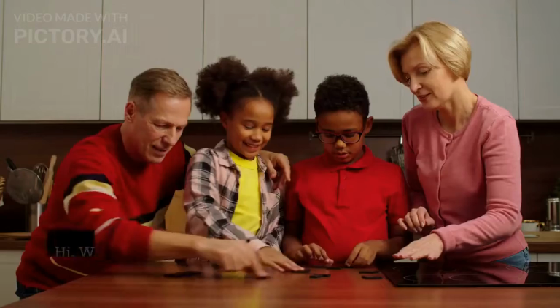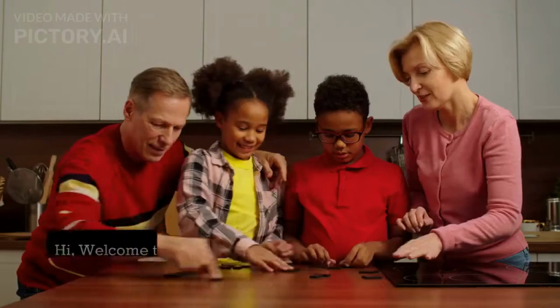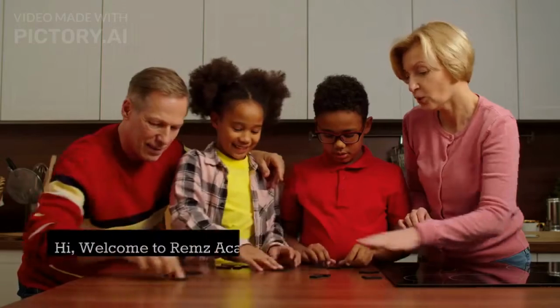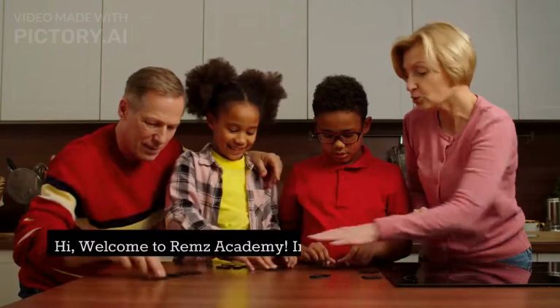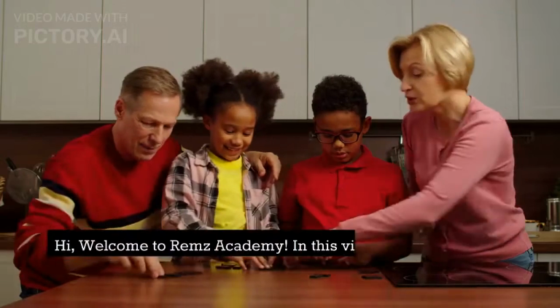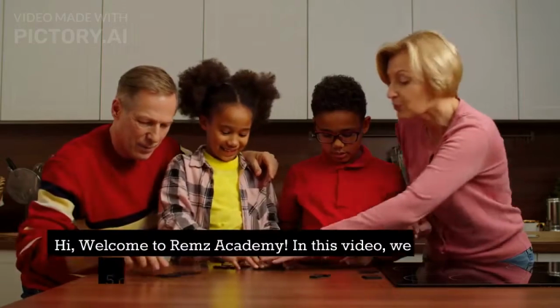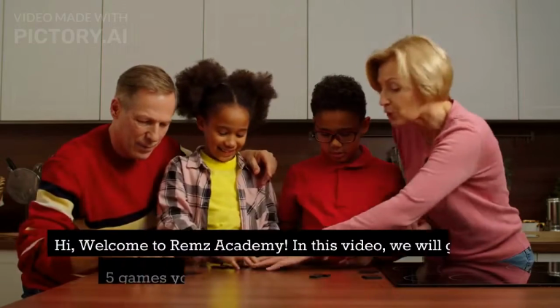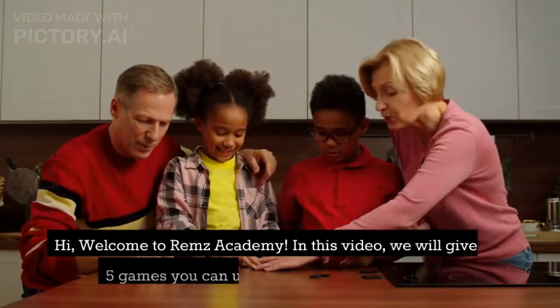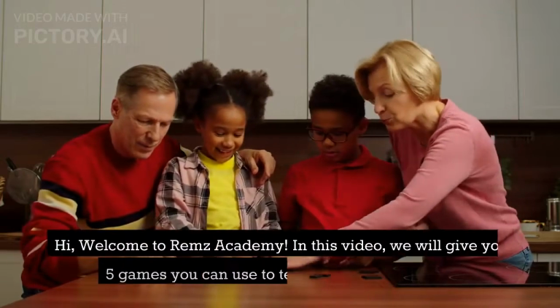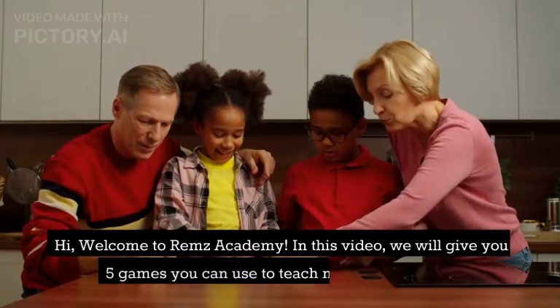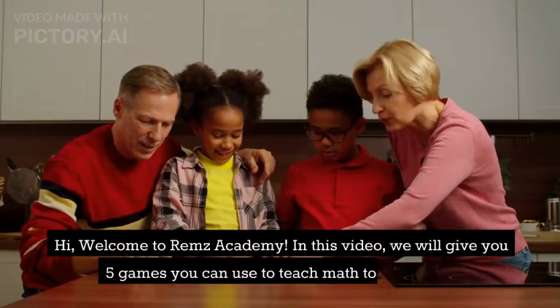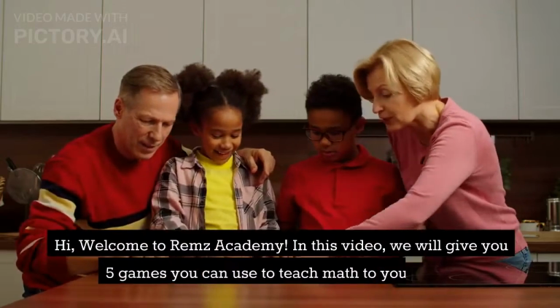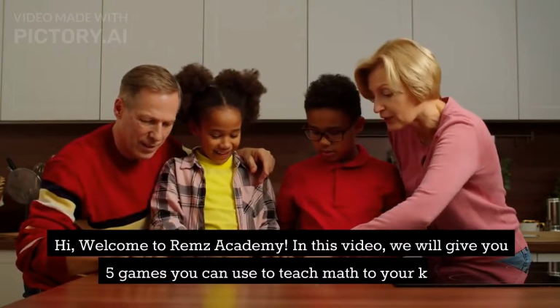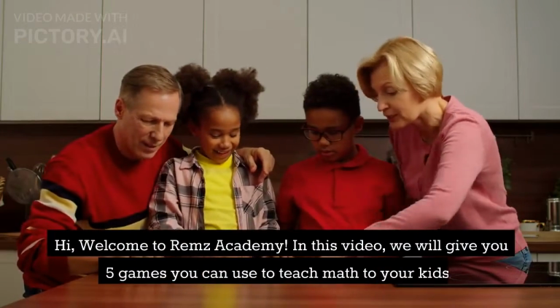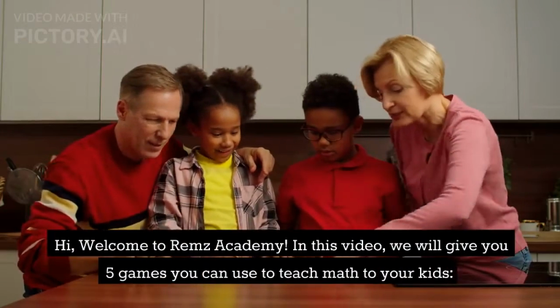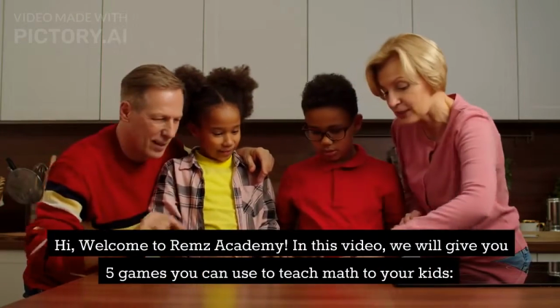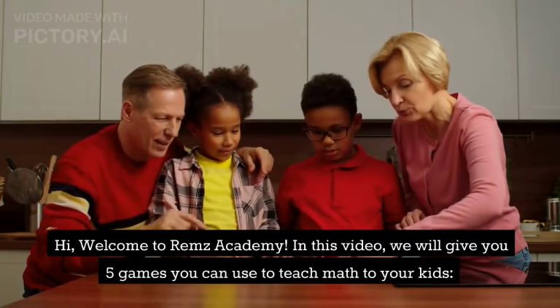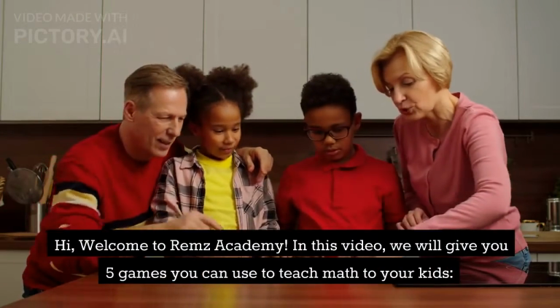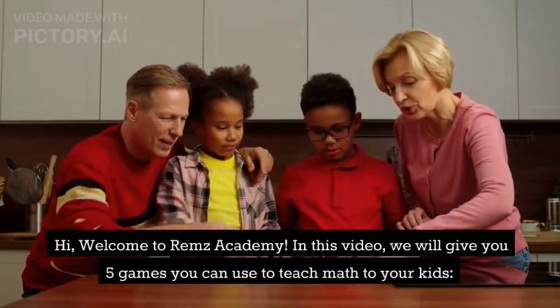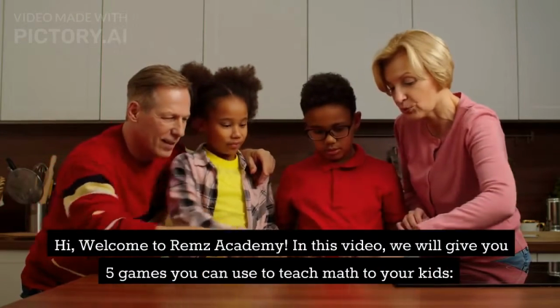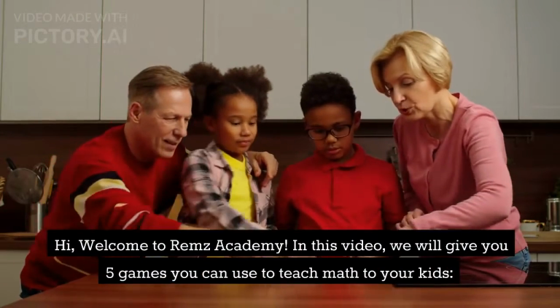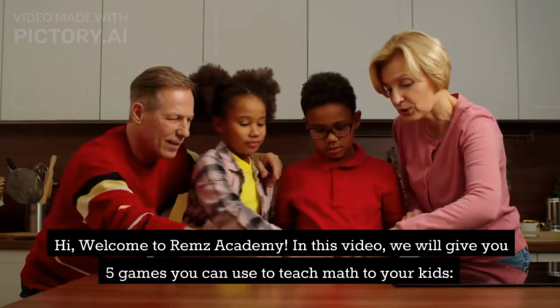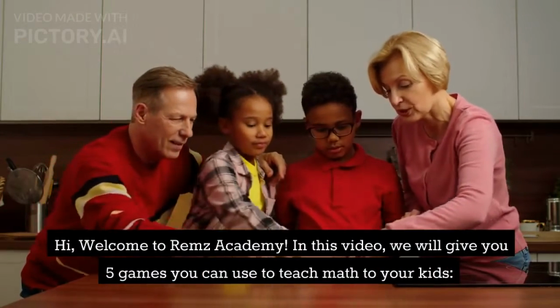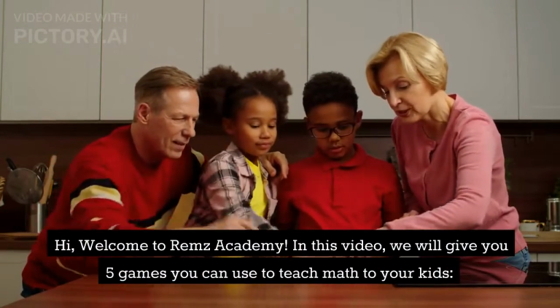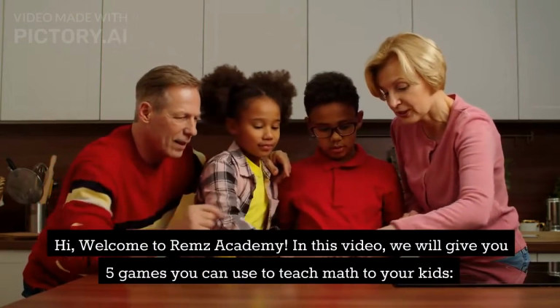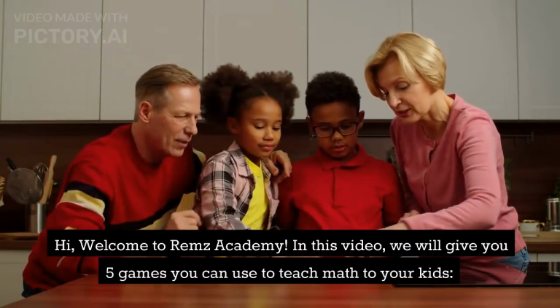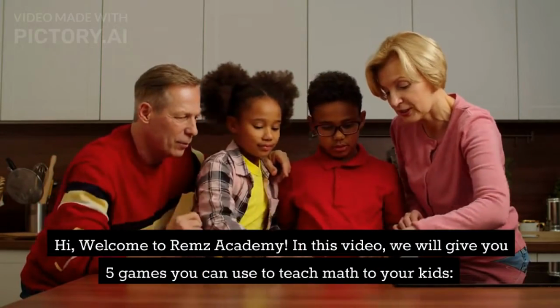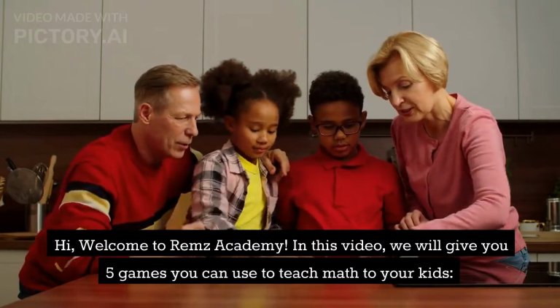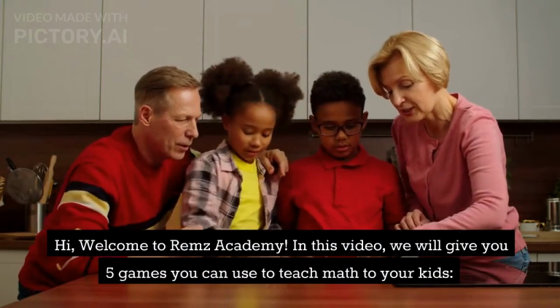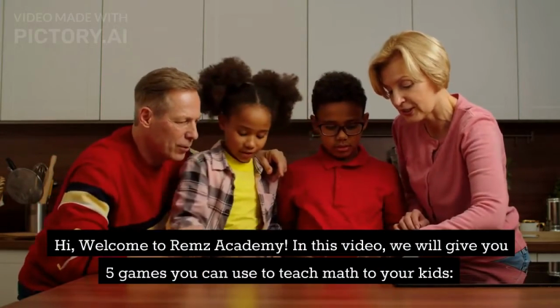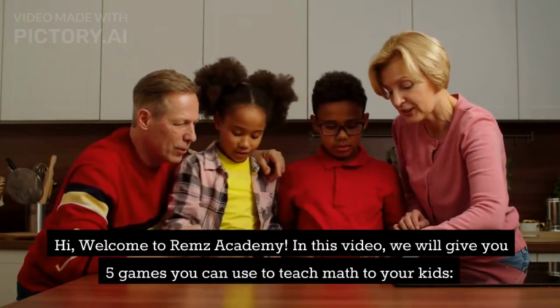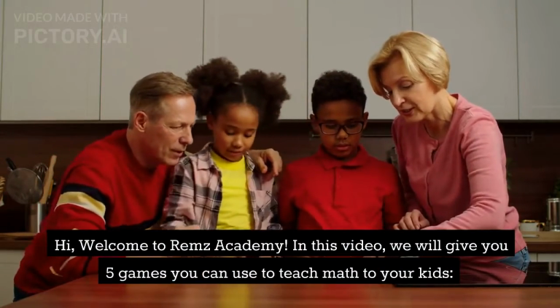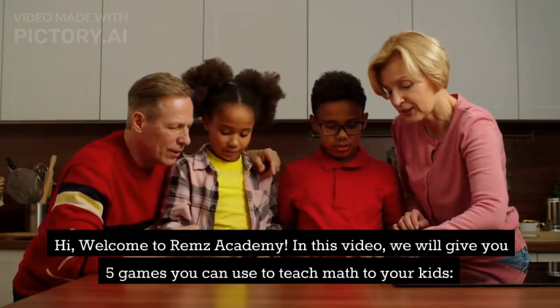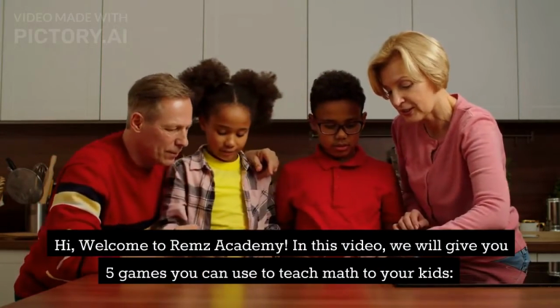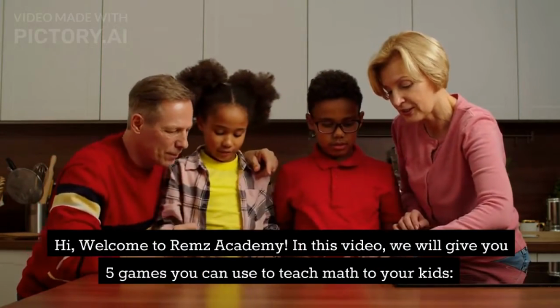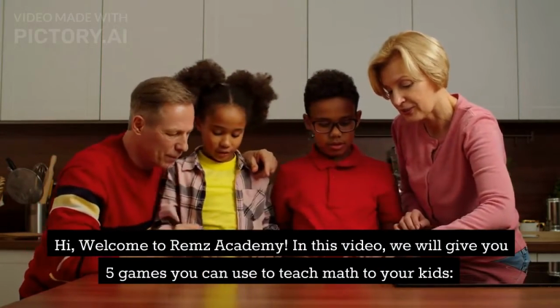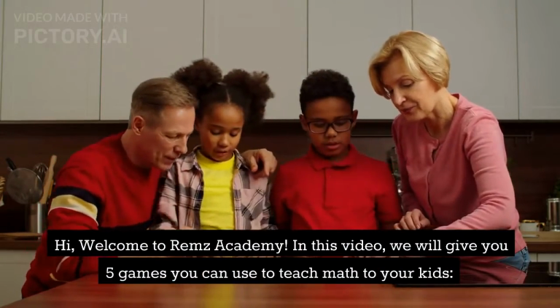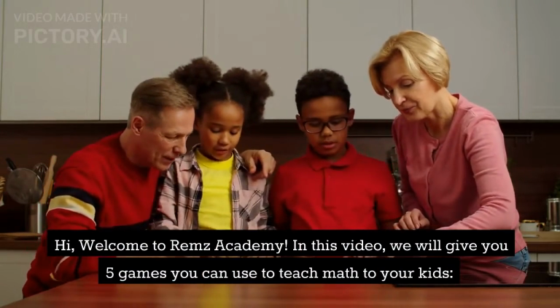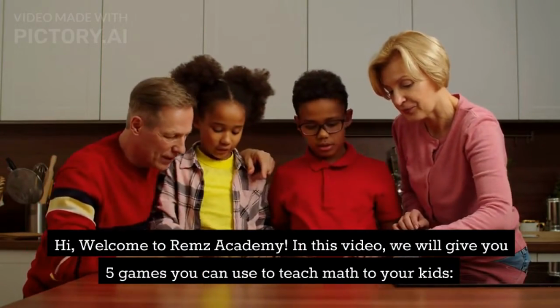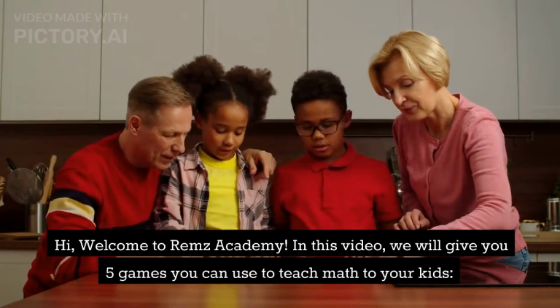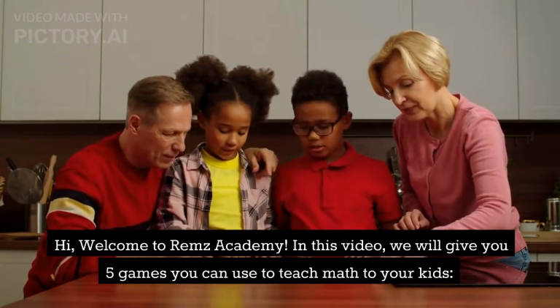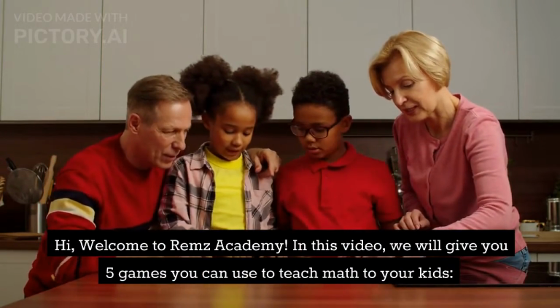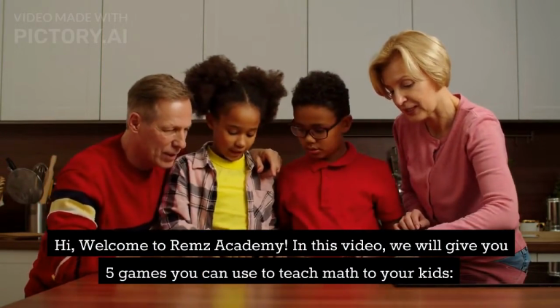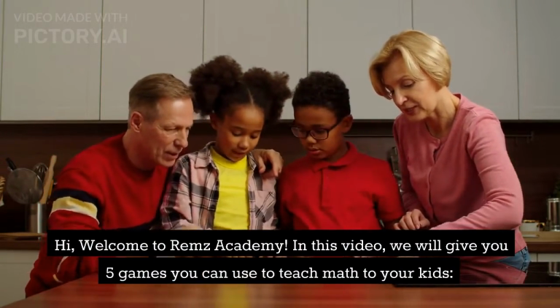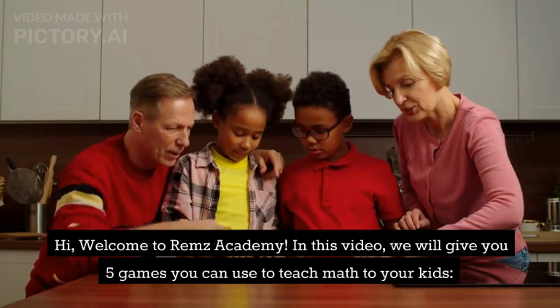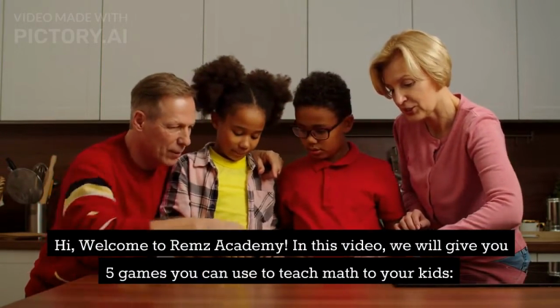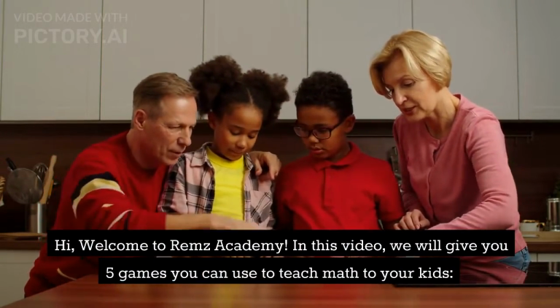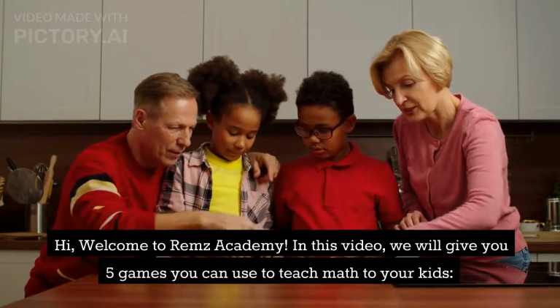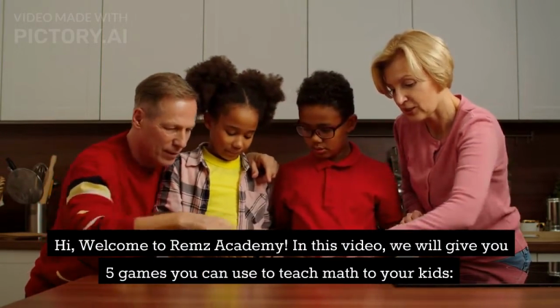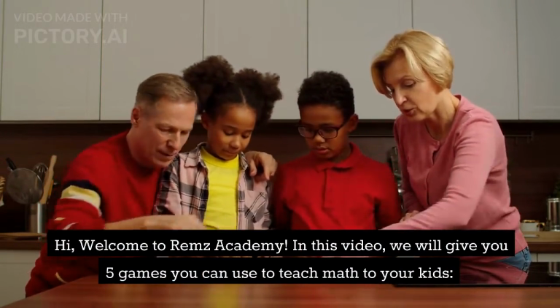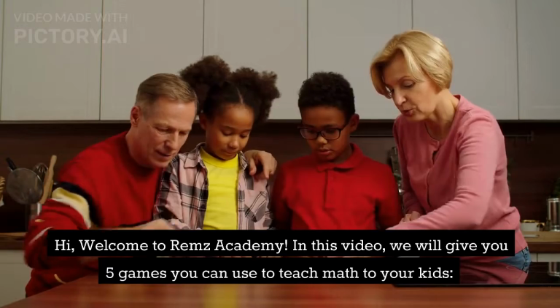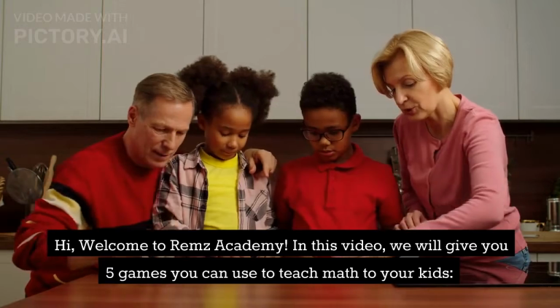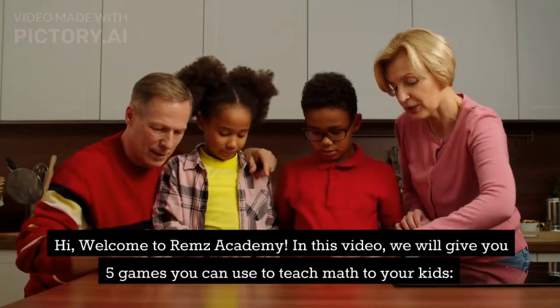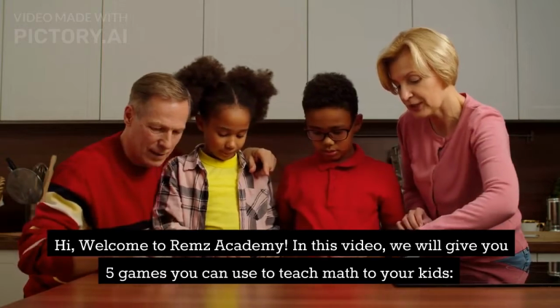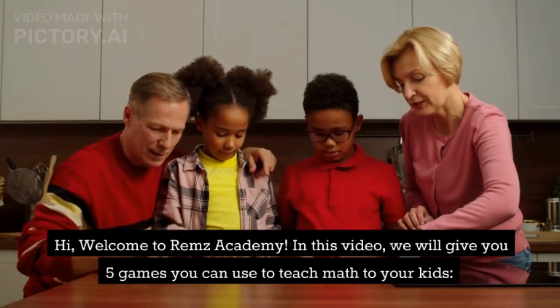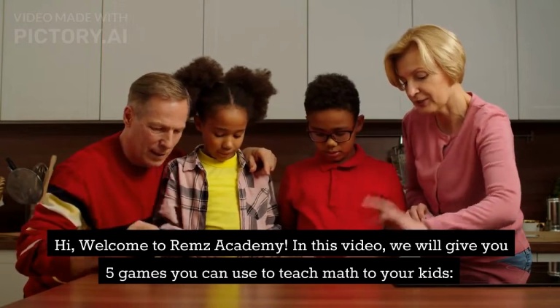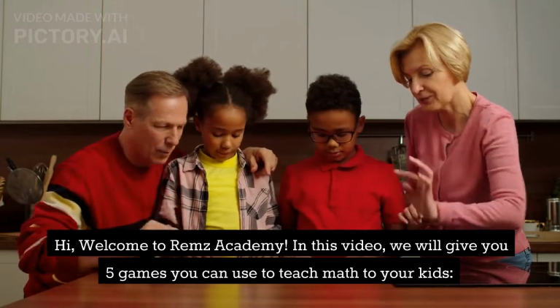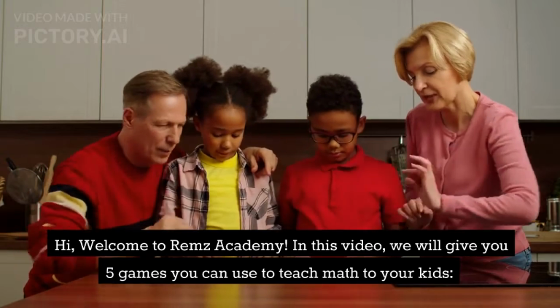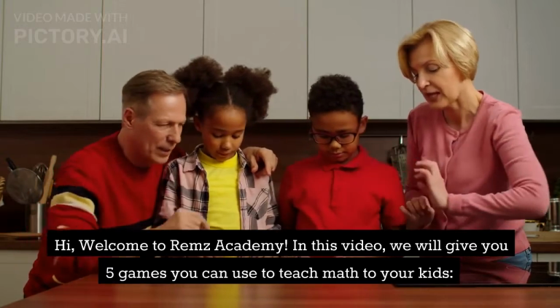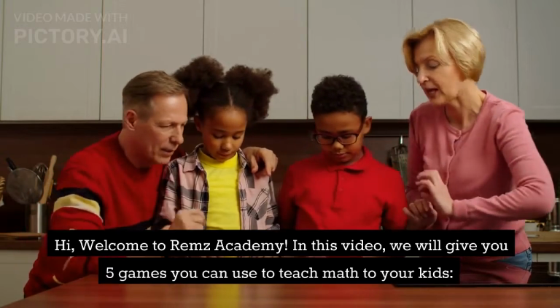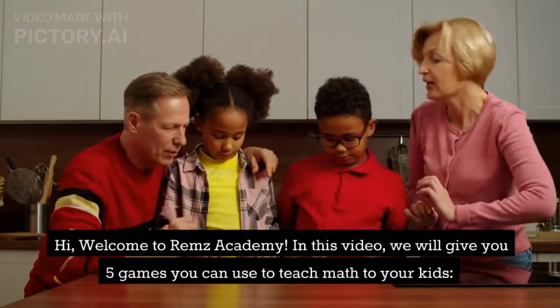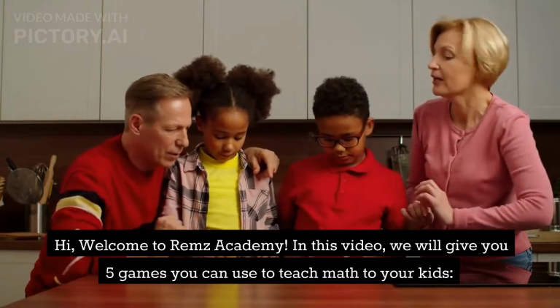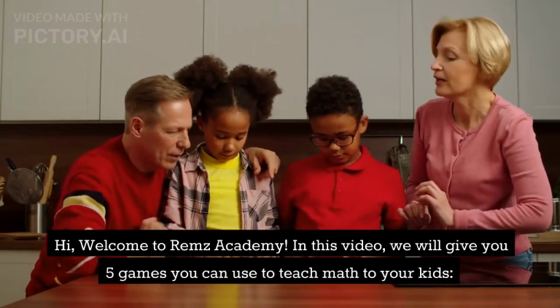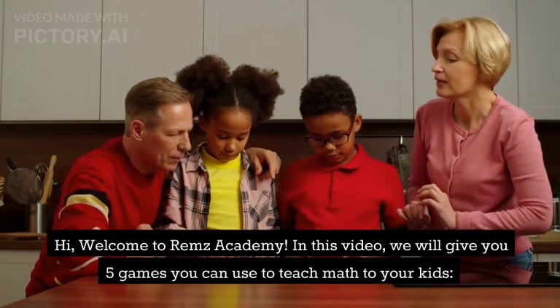Hi, welcome to Reams Academy. In this video, we will give you 5 games you can use to teach math to your kids.